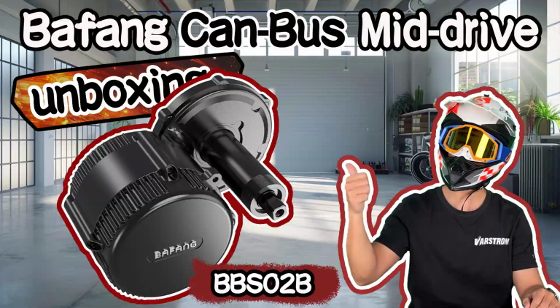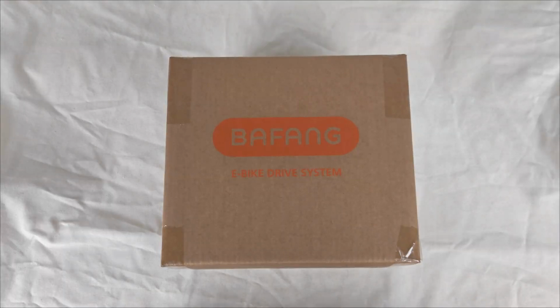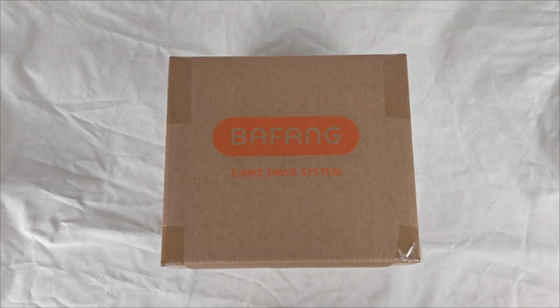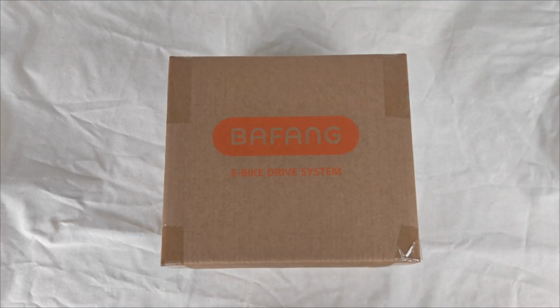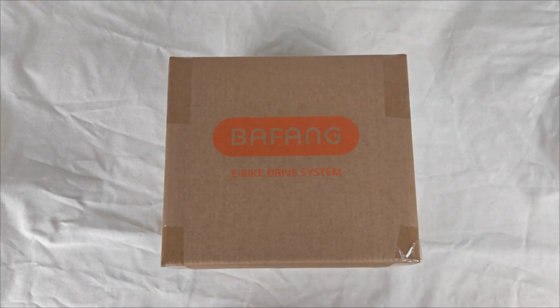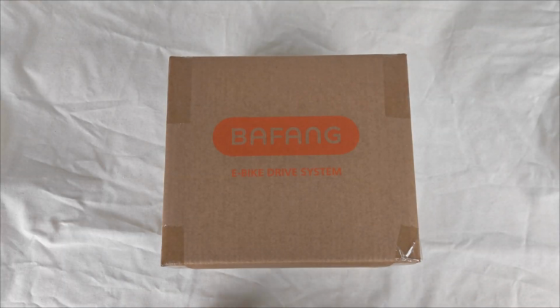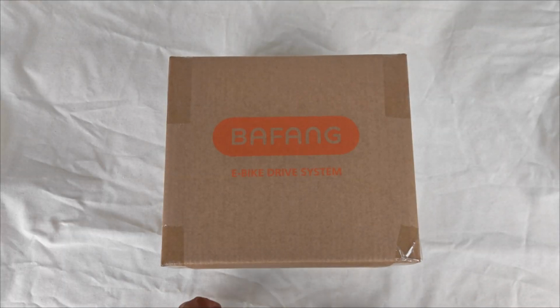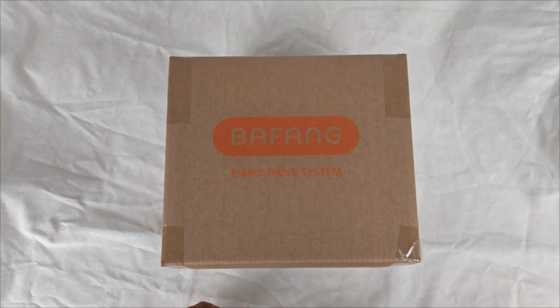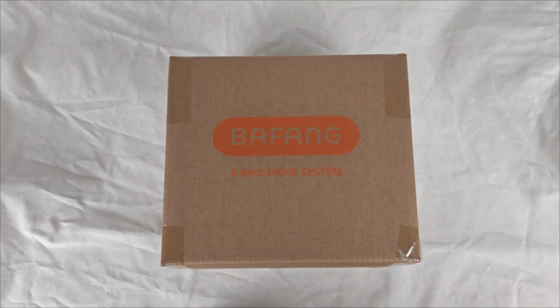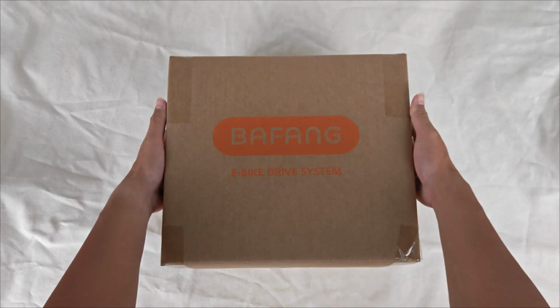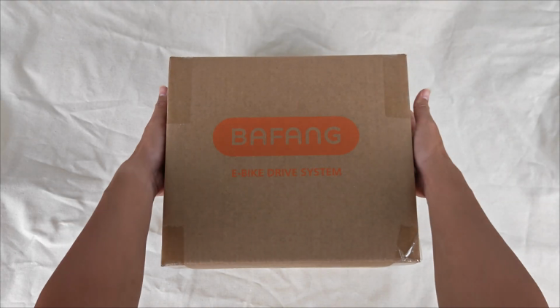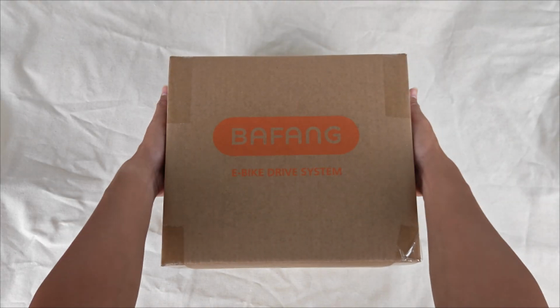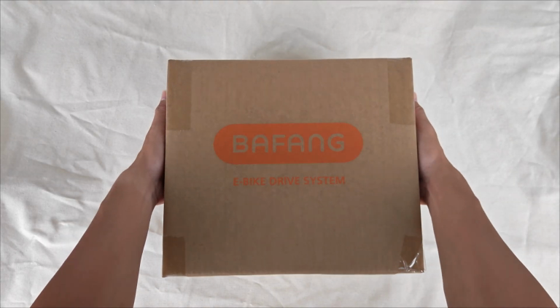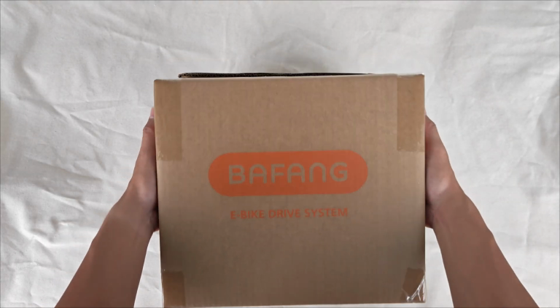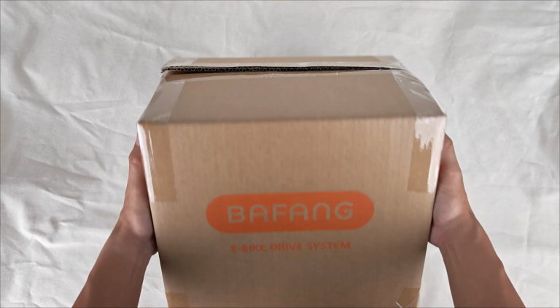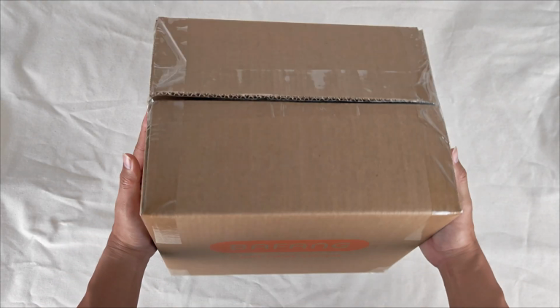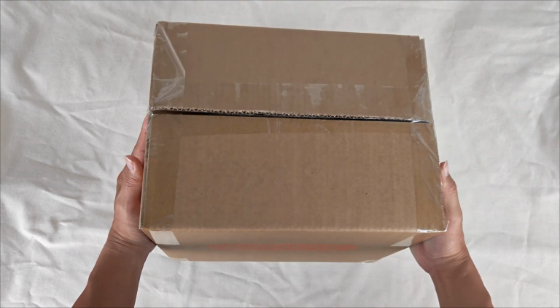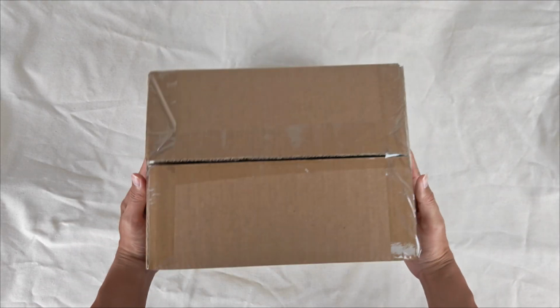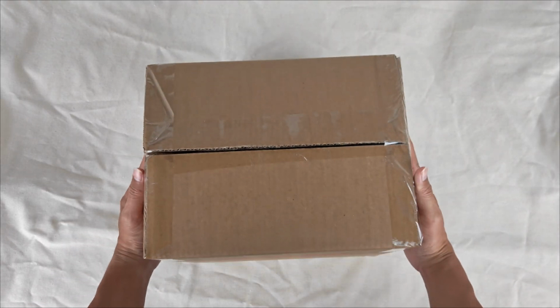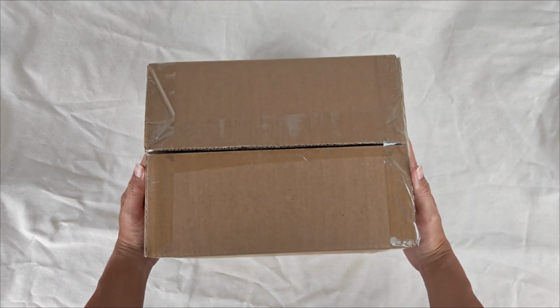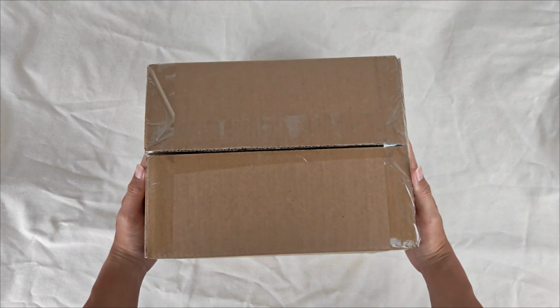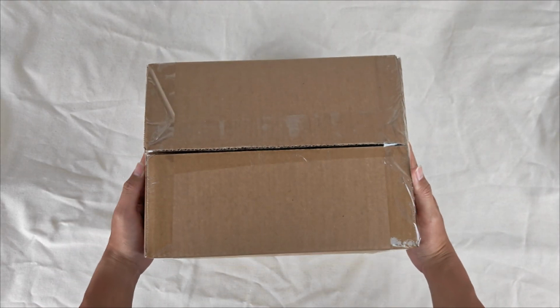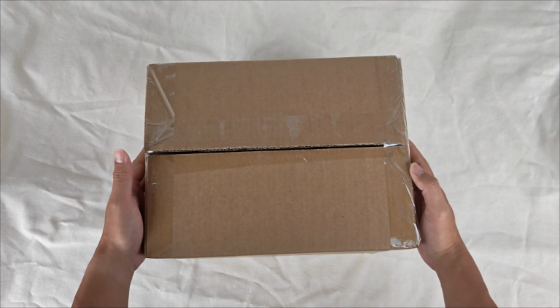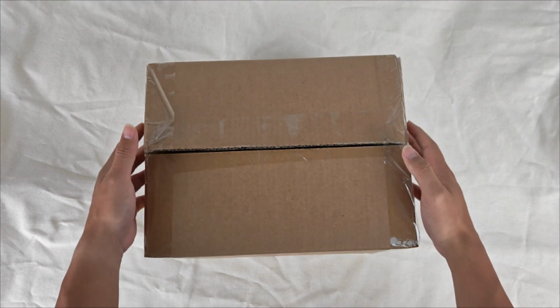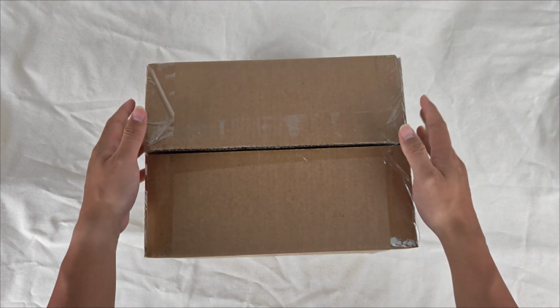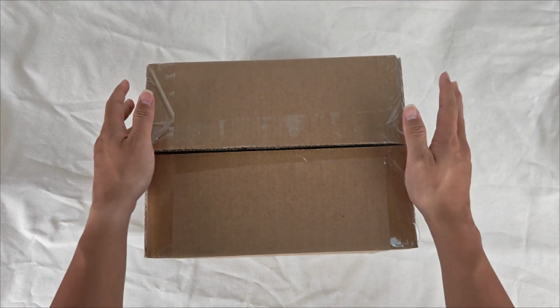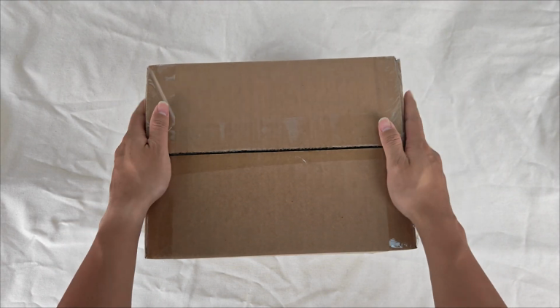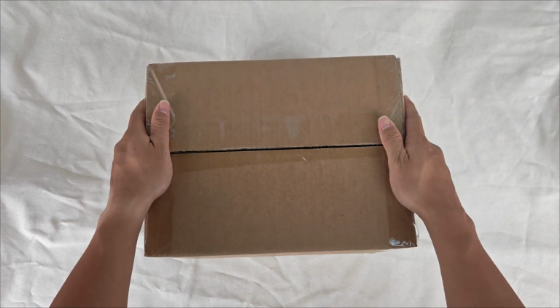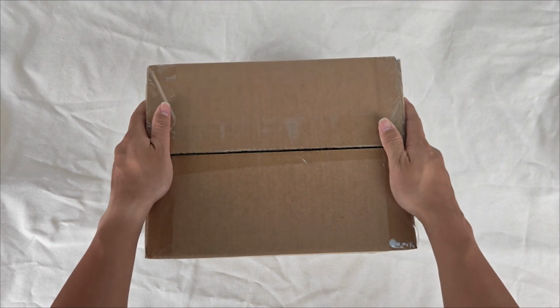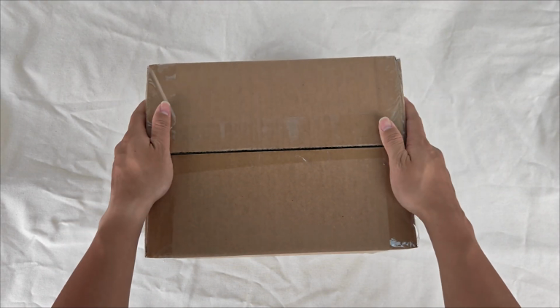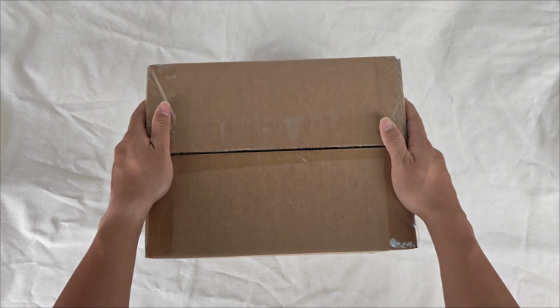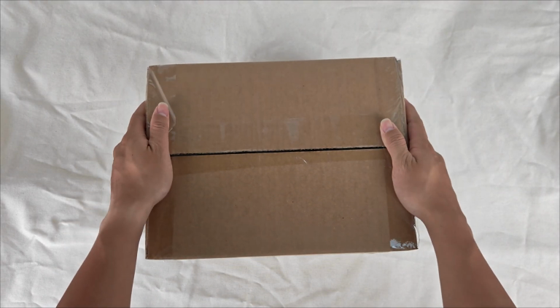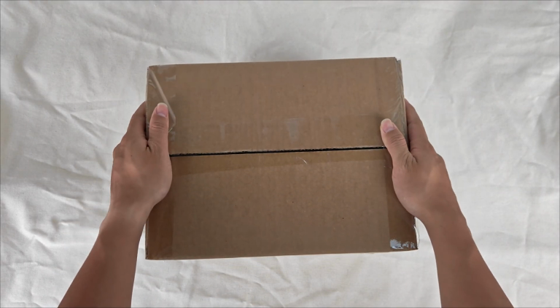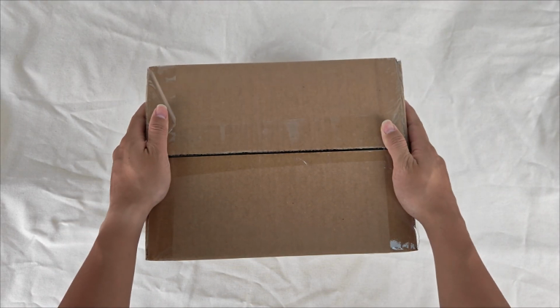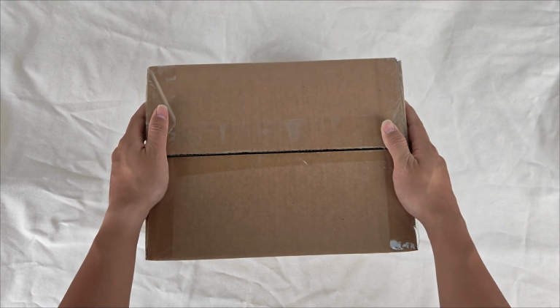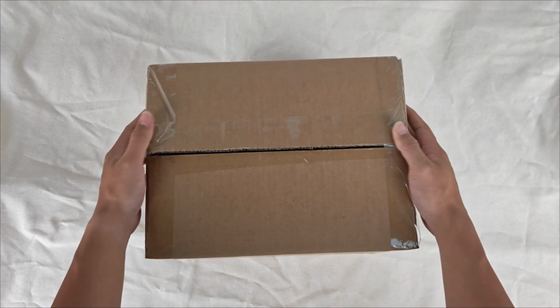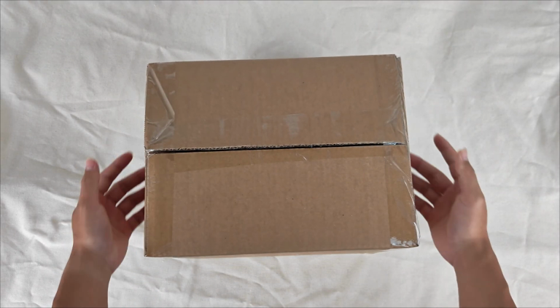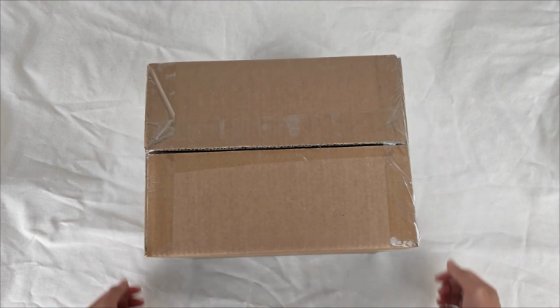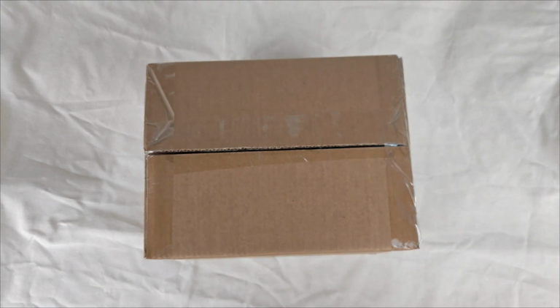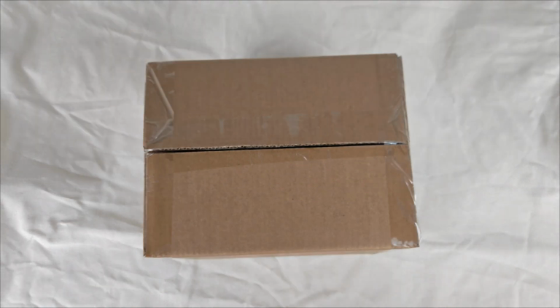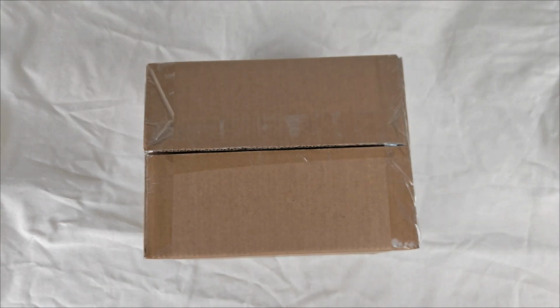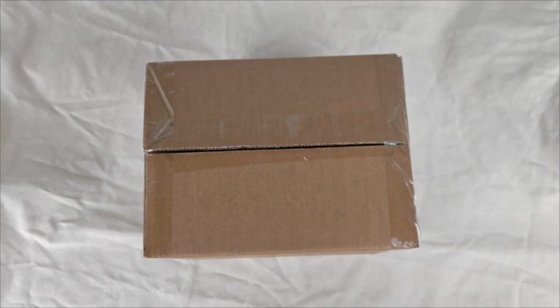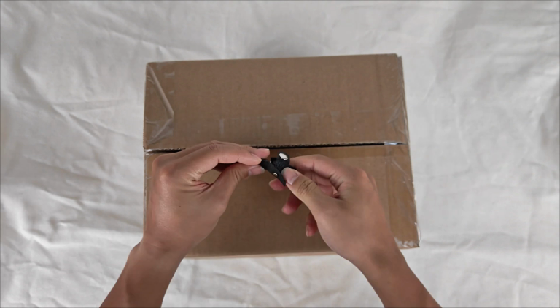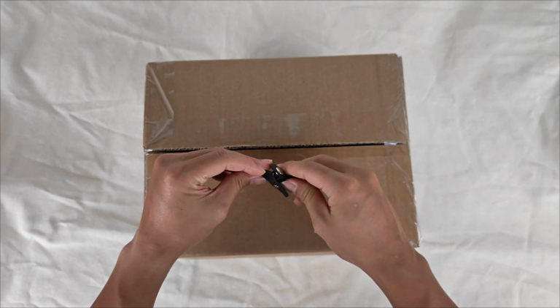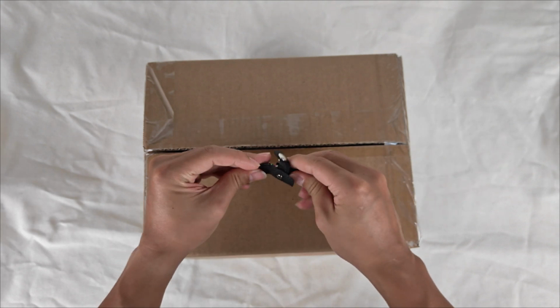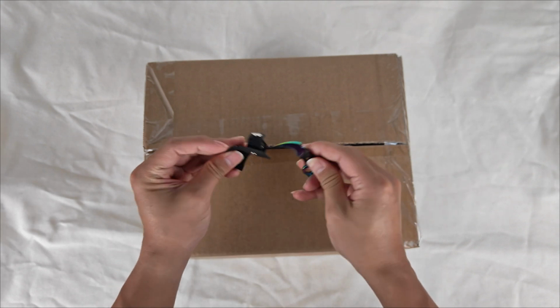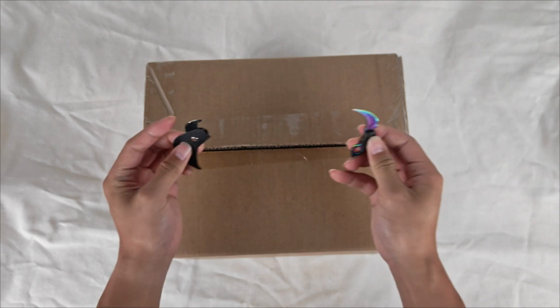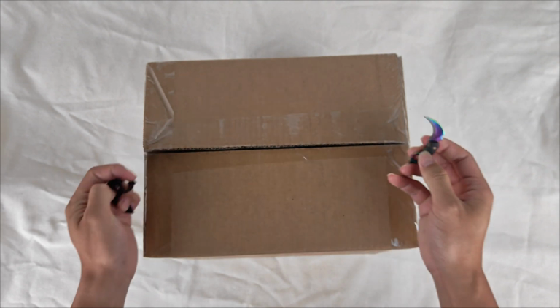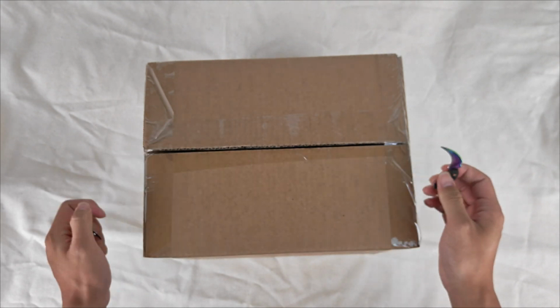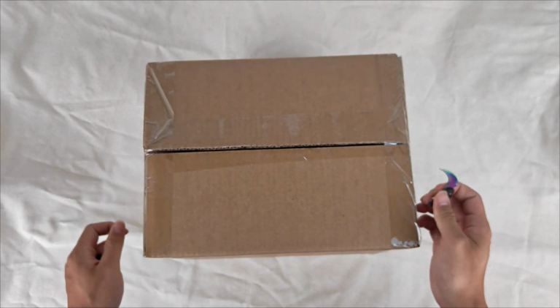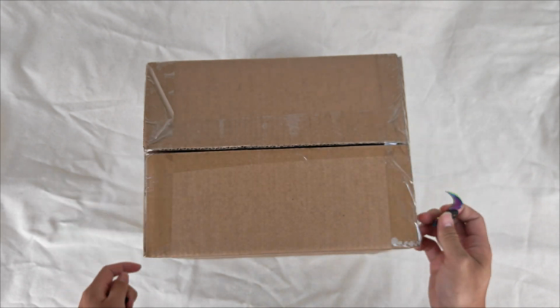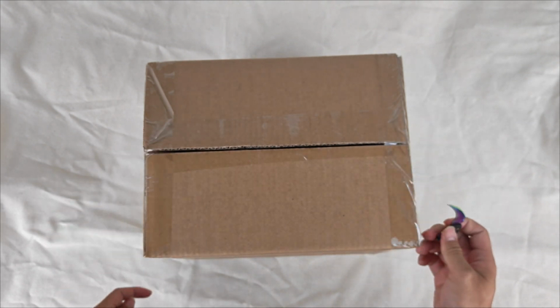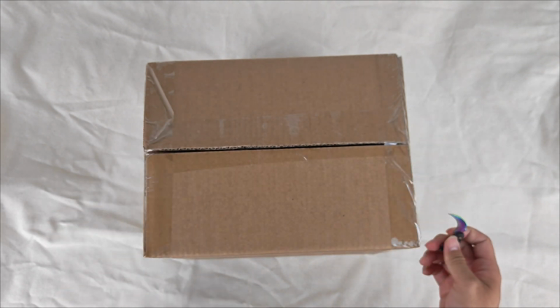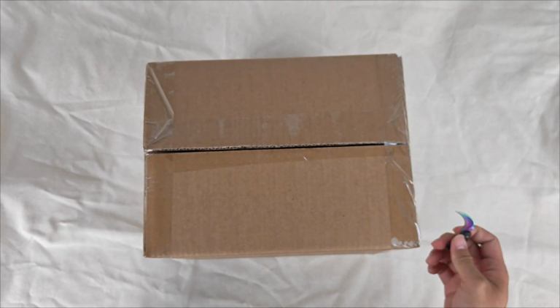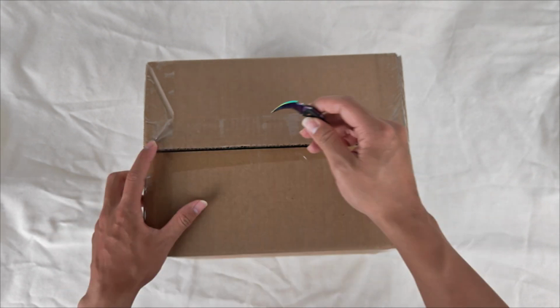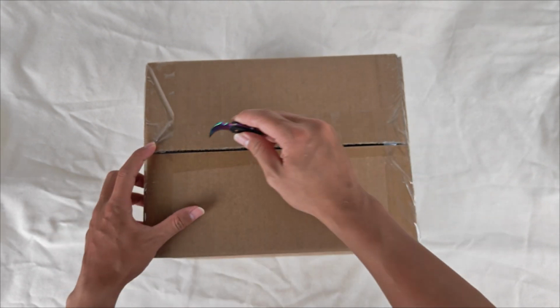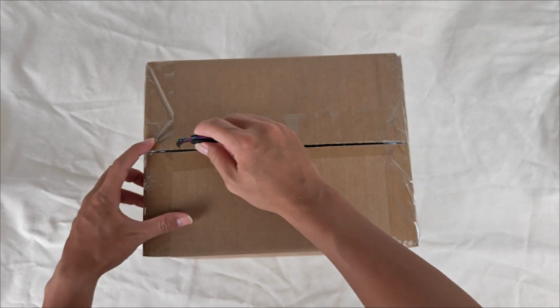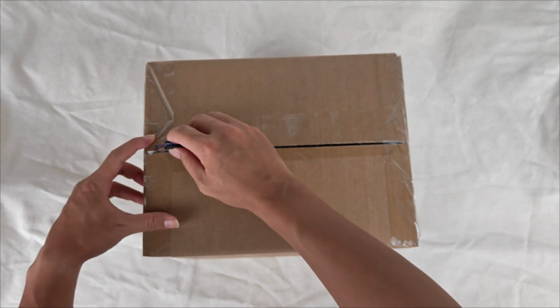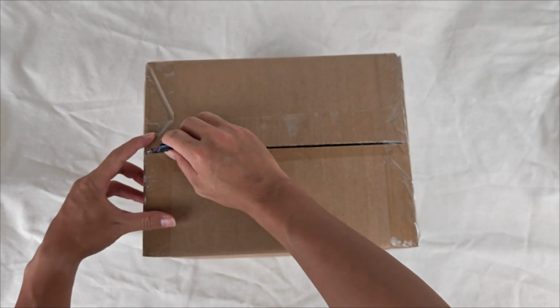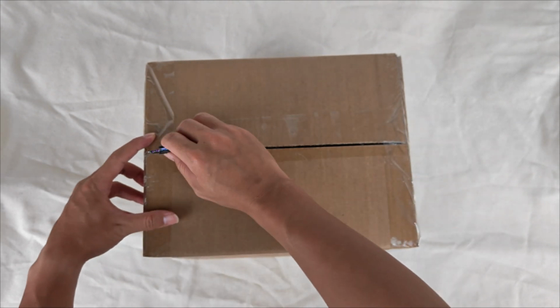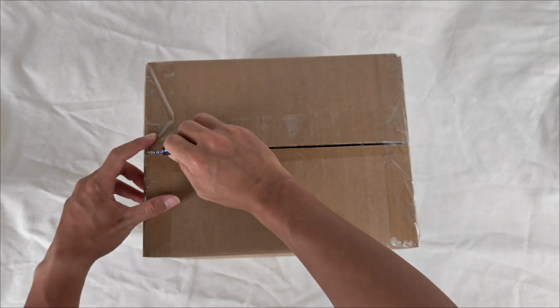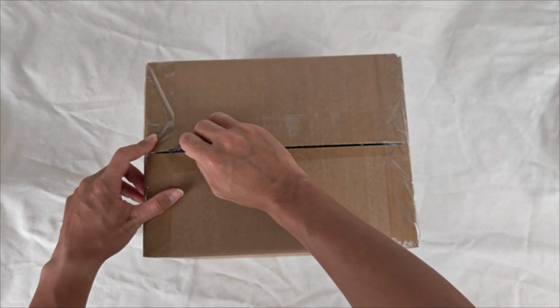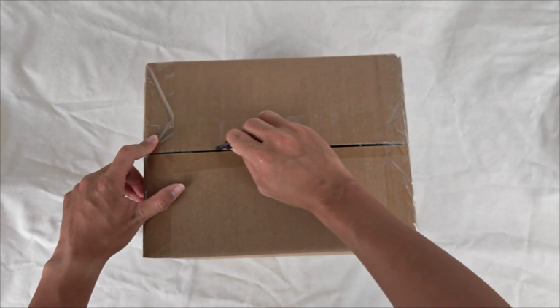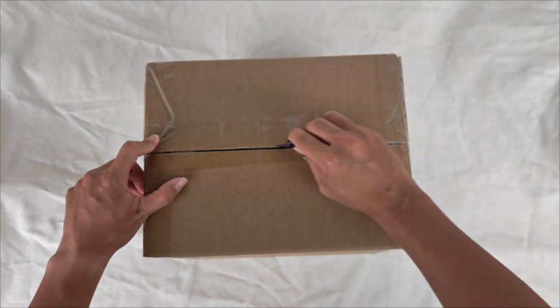Hello Amigo! This is a Bafang BBS02B with CAN bus protocol. Now I will unbox it and show you what is inside.